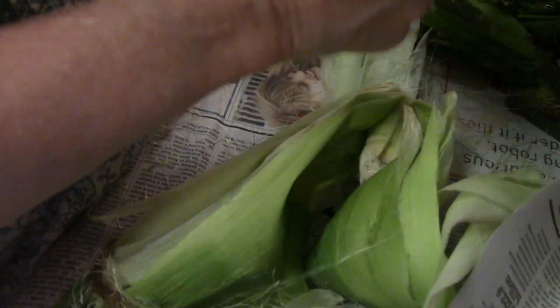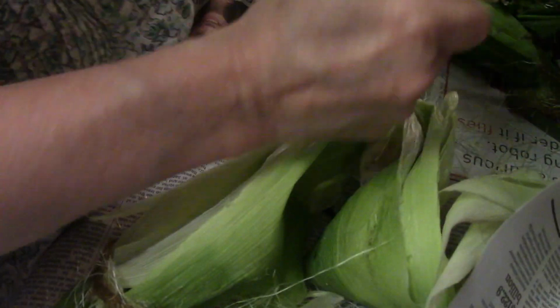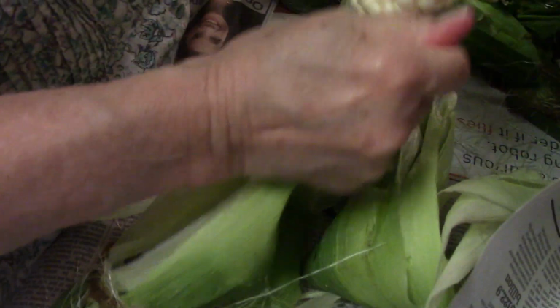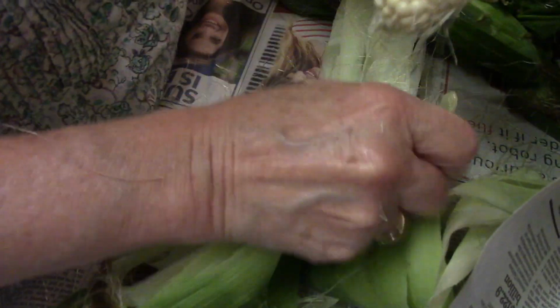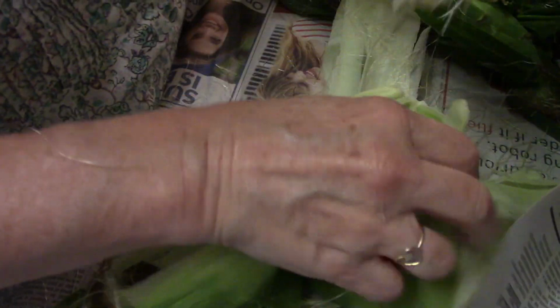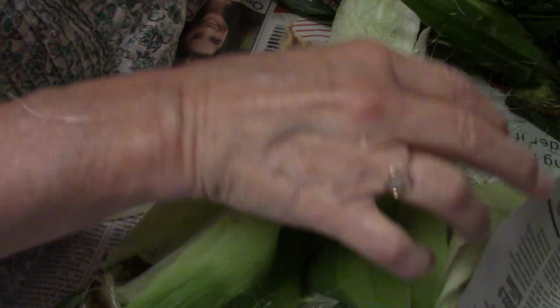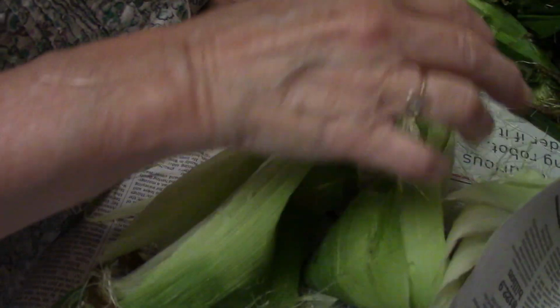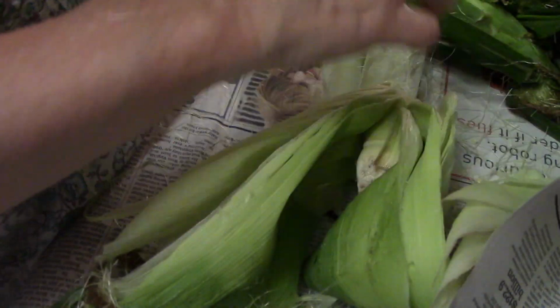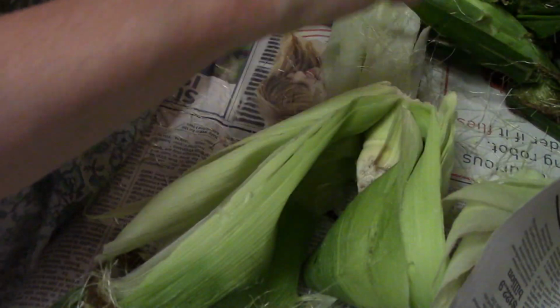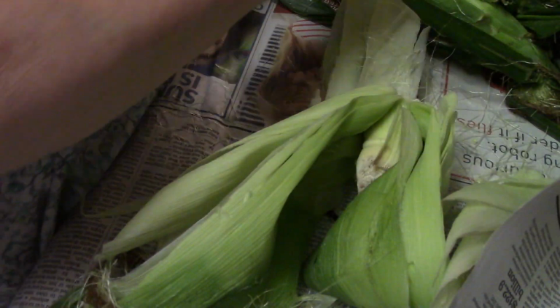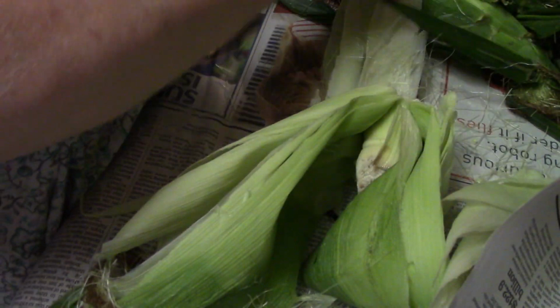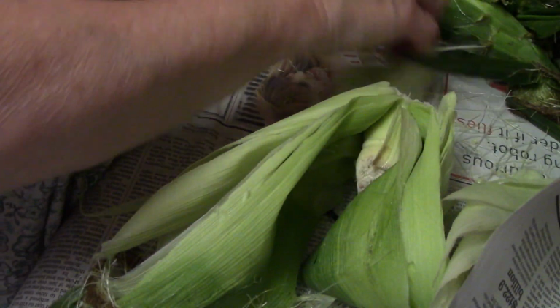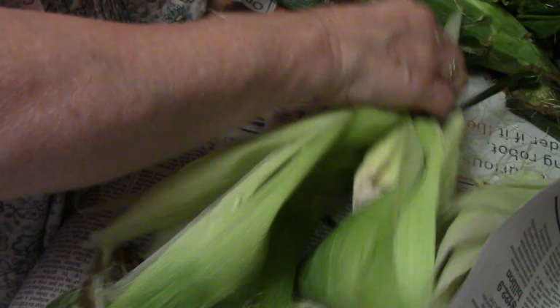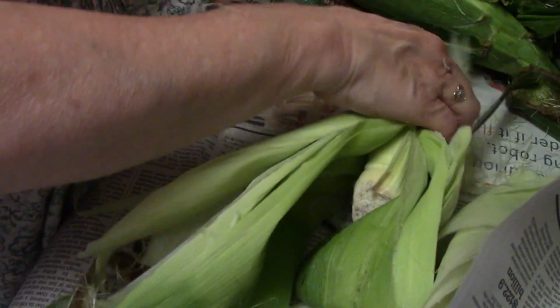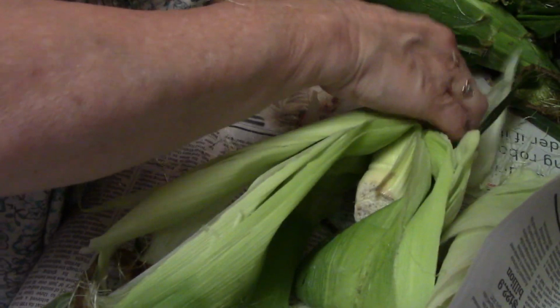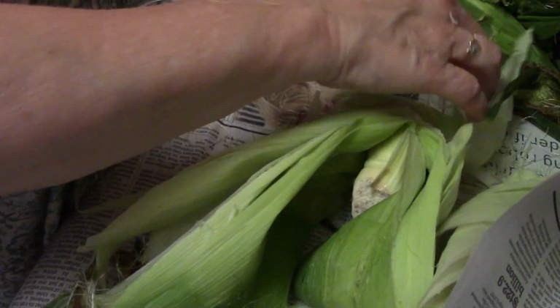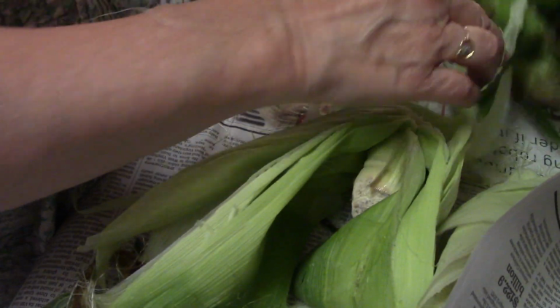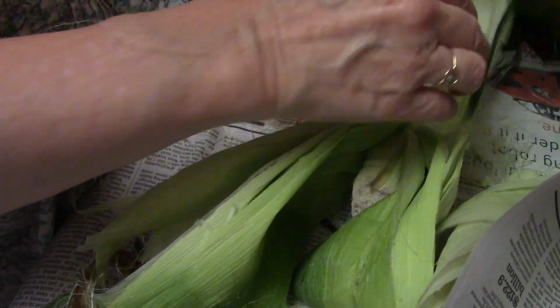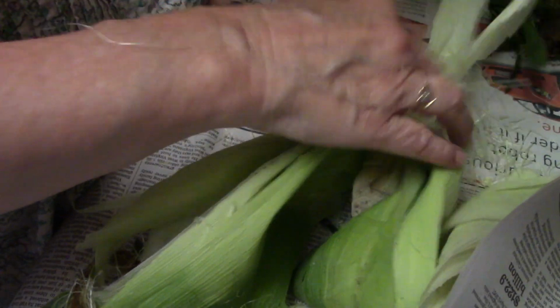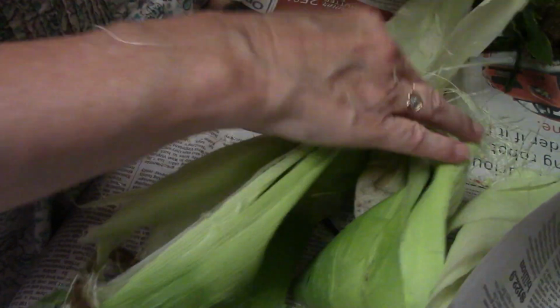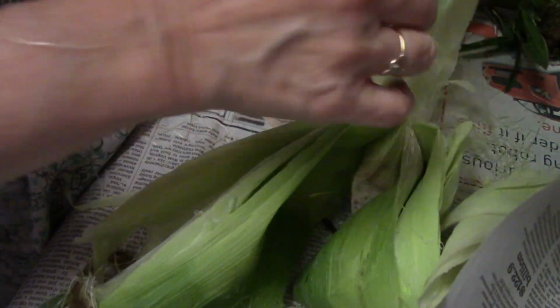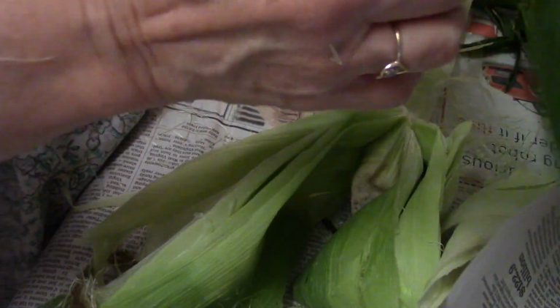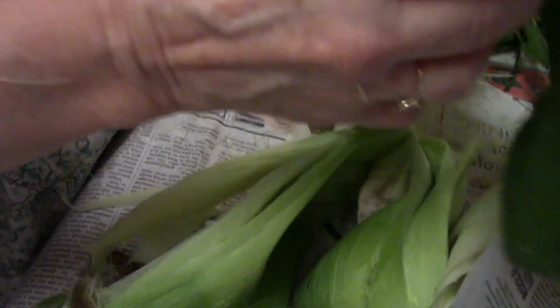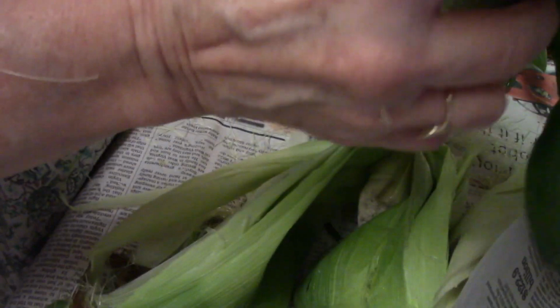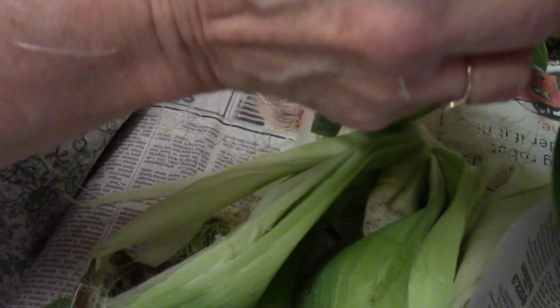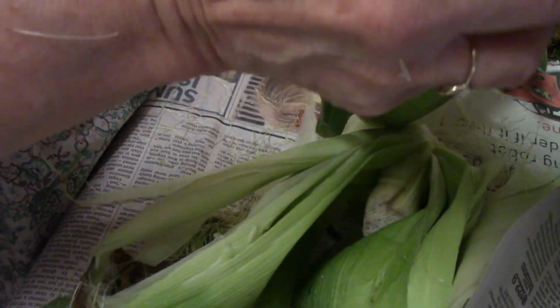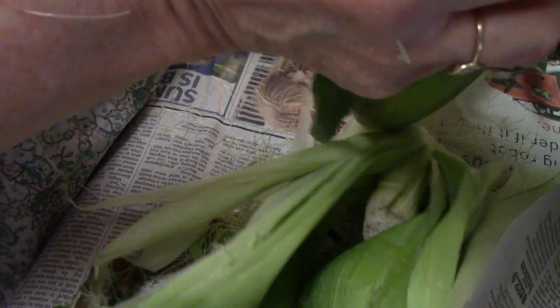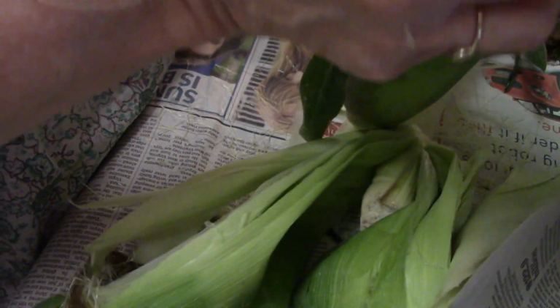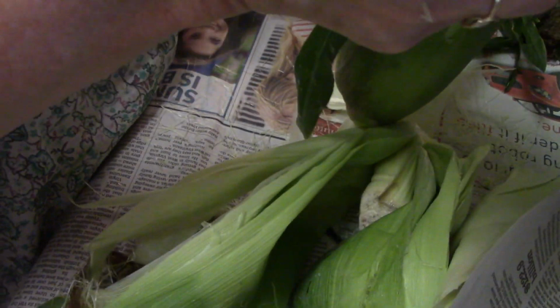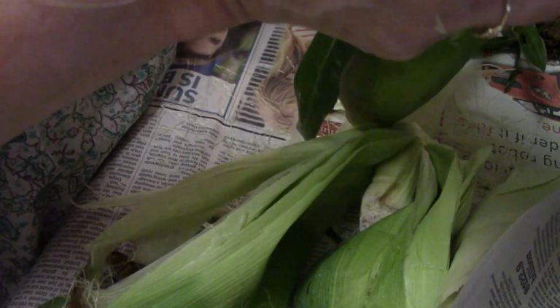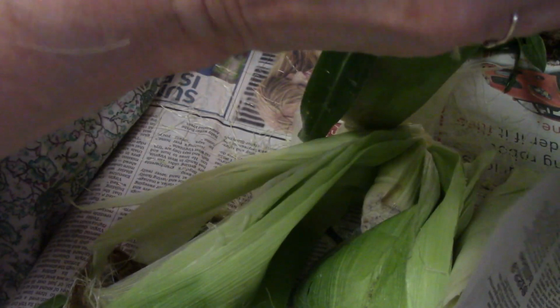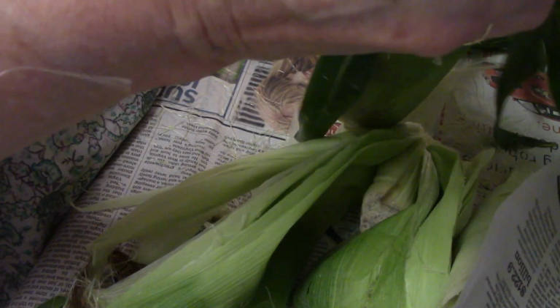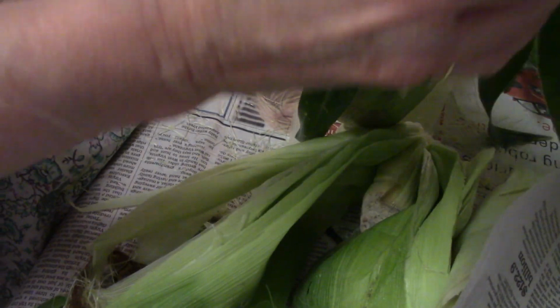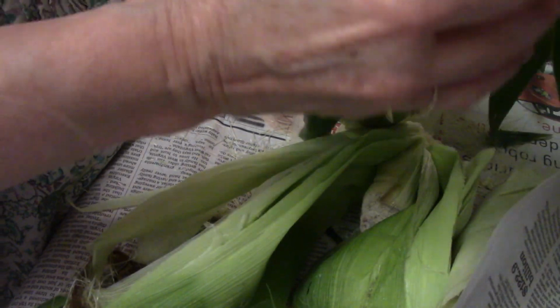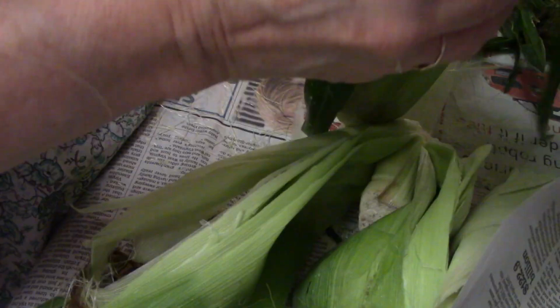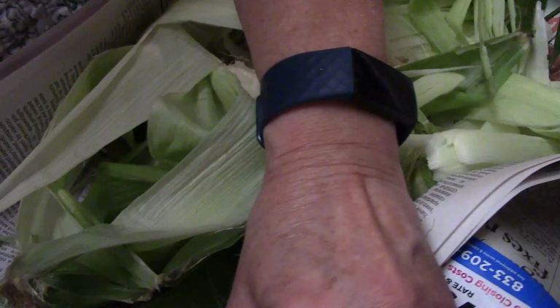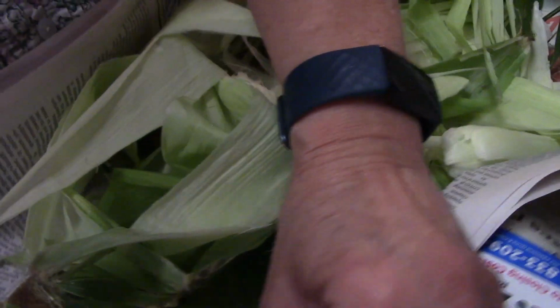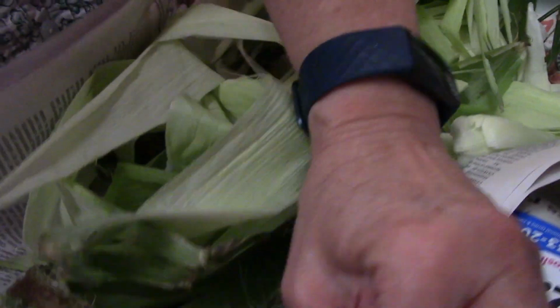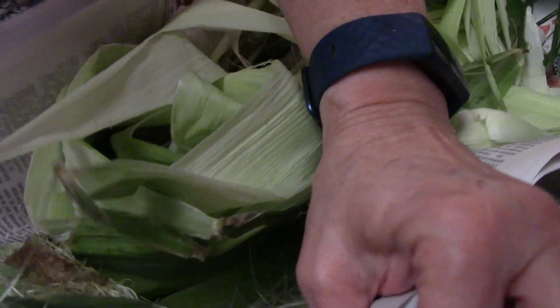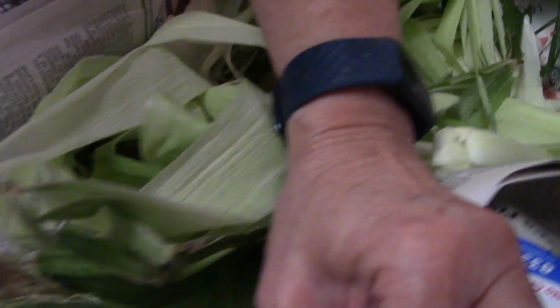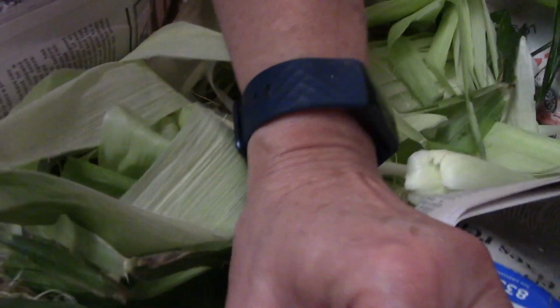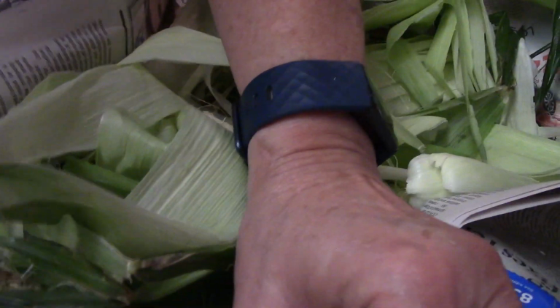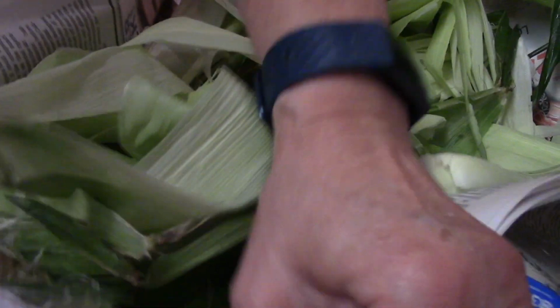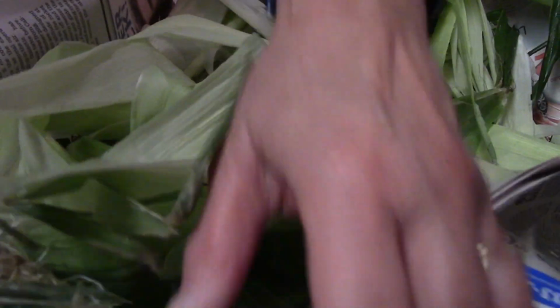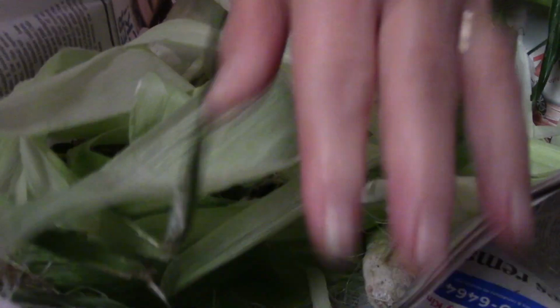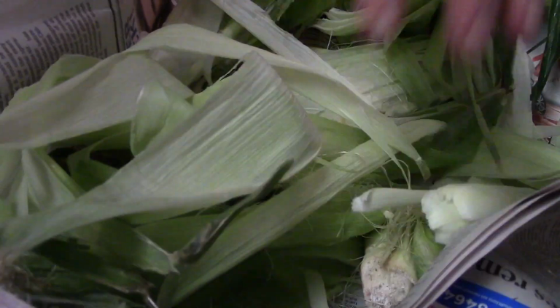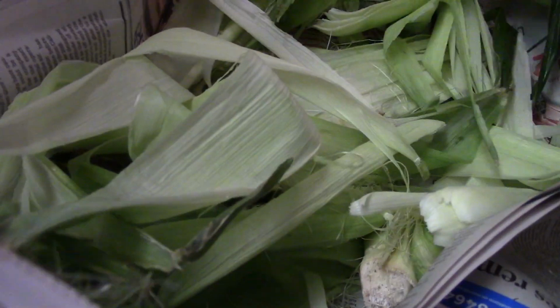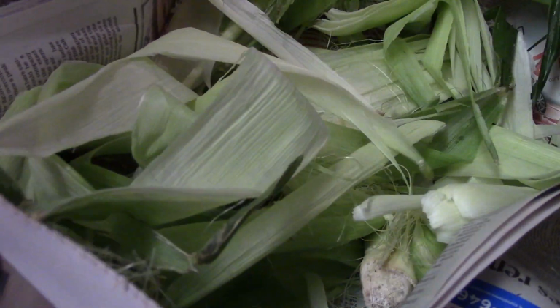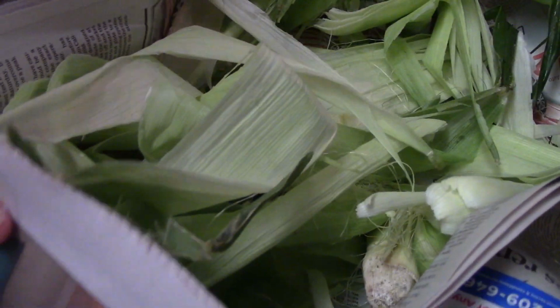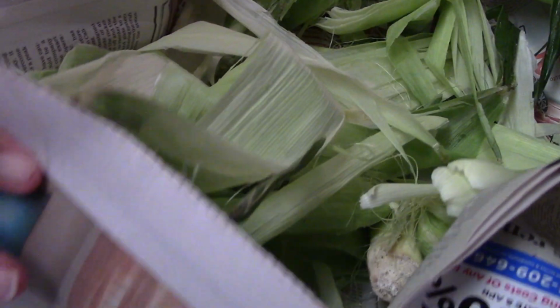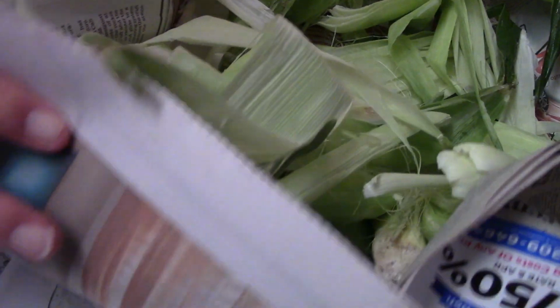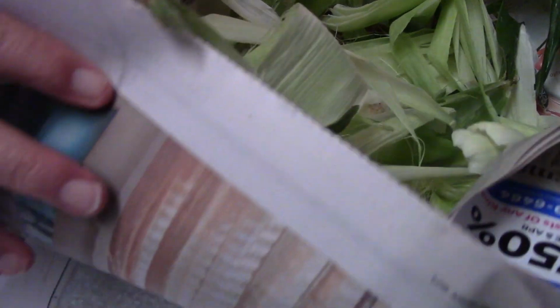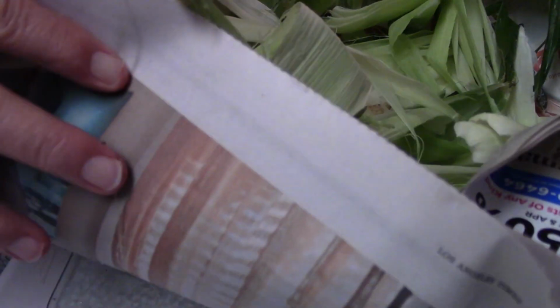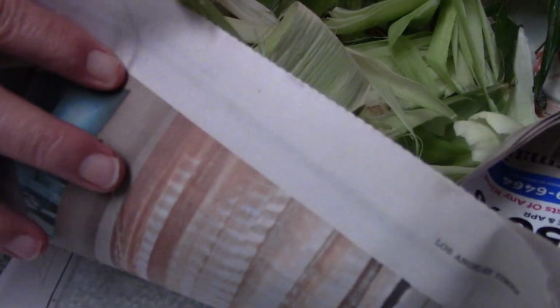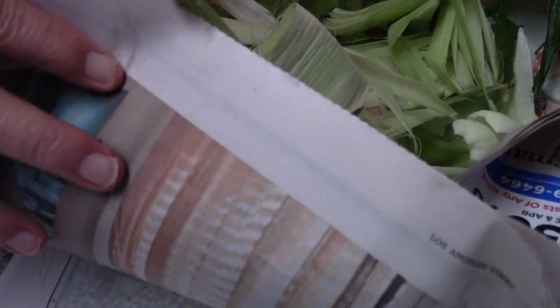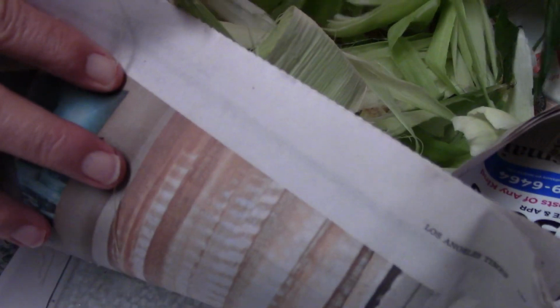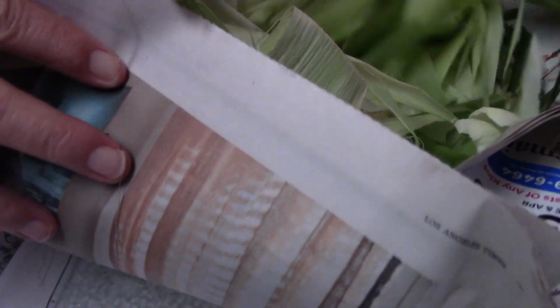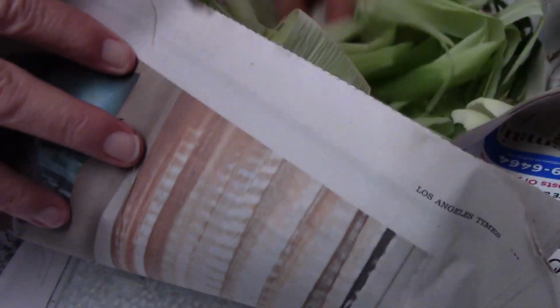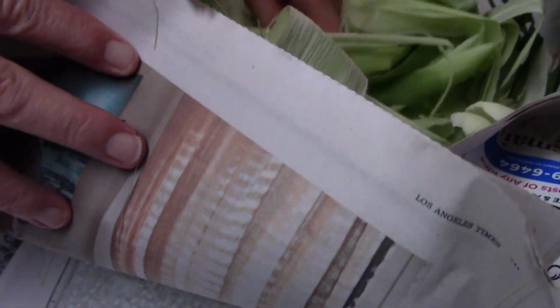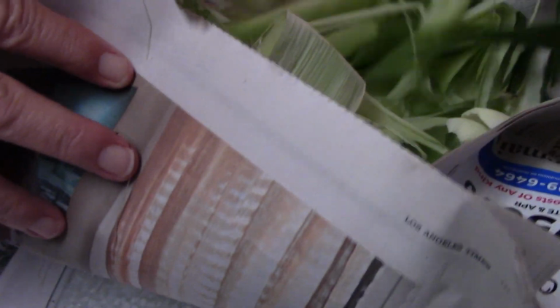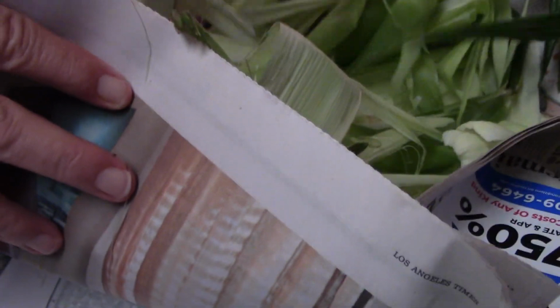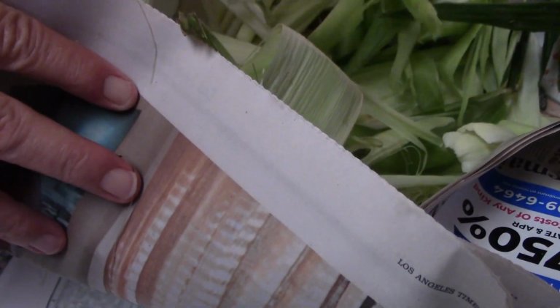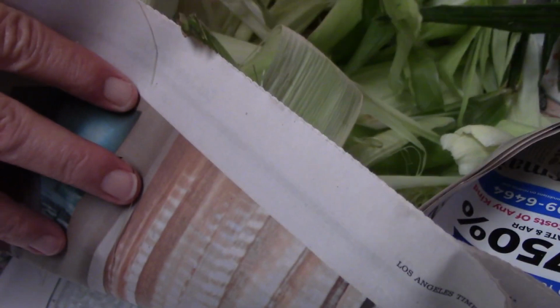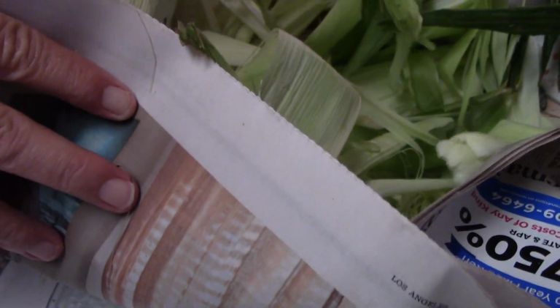Once done shucking all the corn, put all the corn husks in the newspaper and throw away the newspaper.